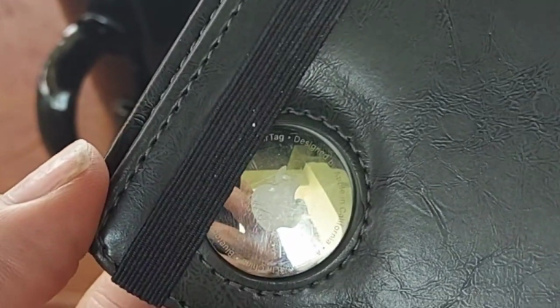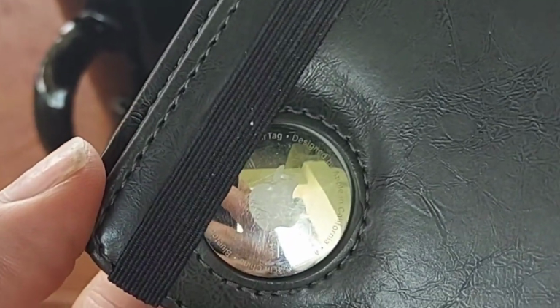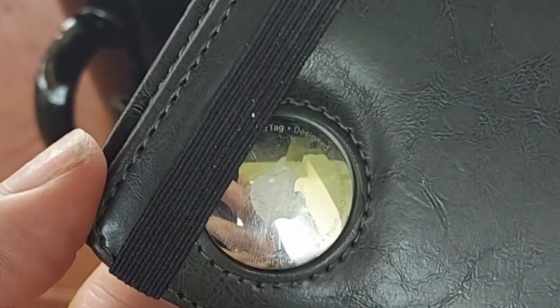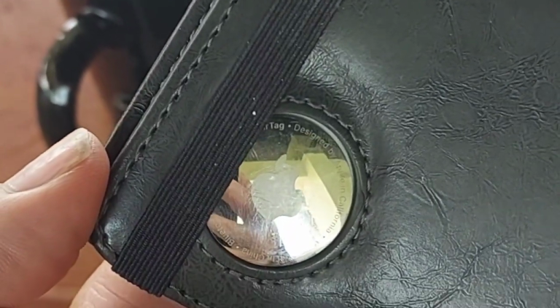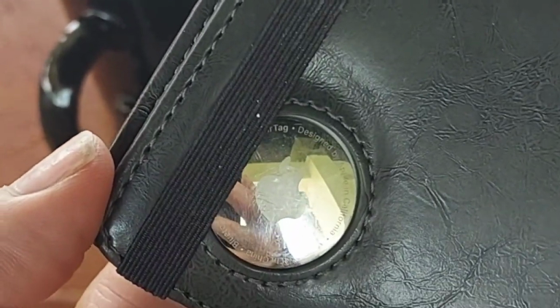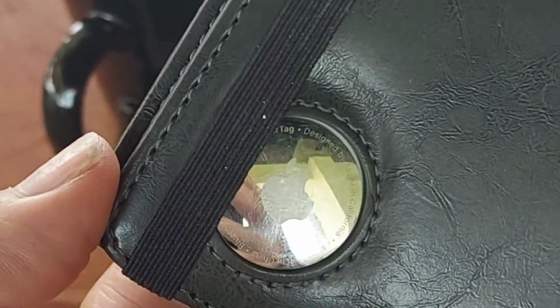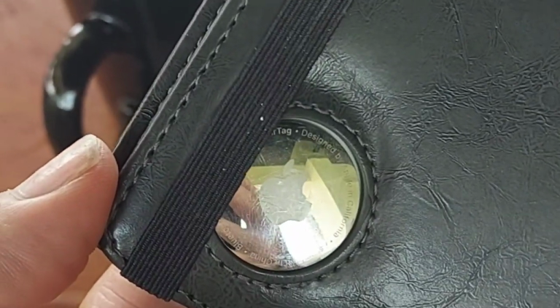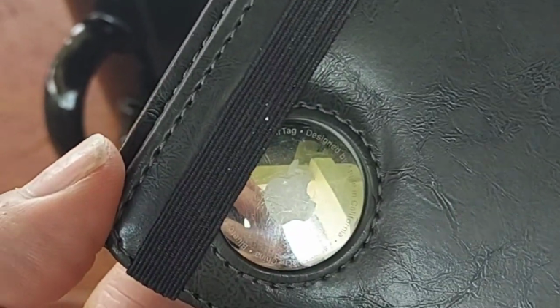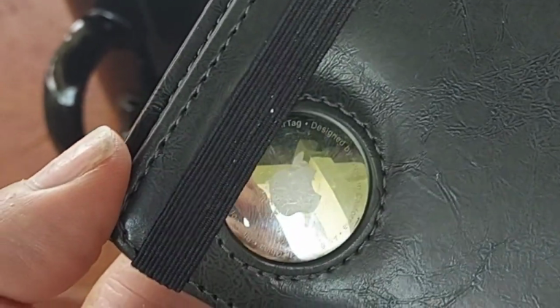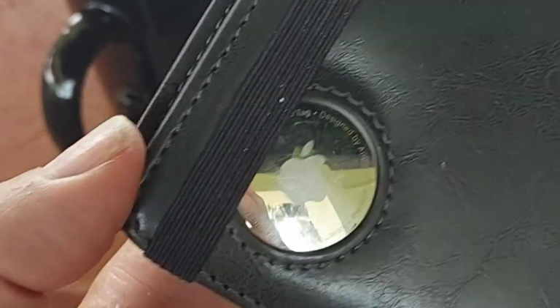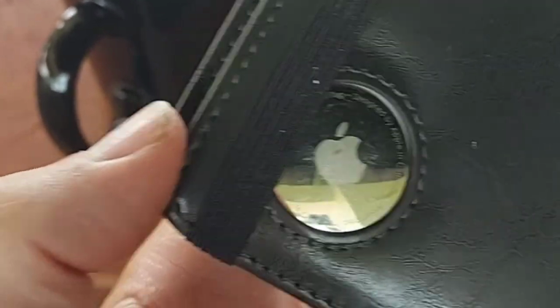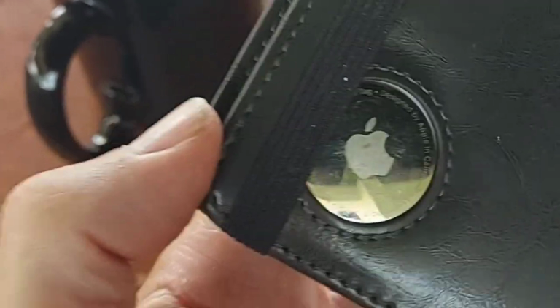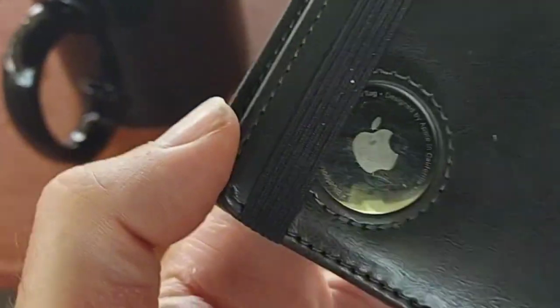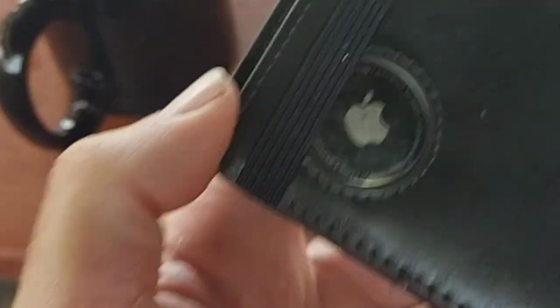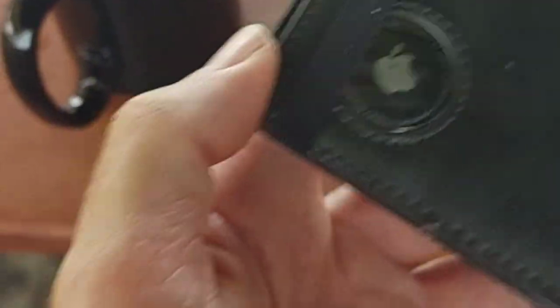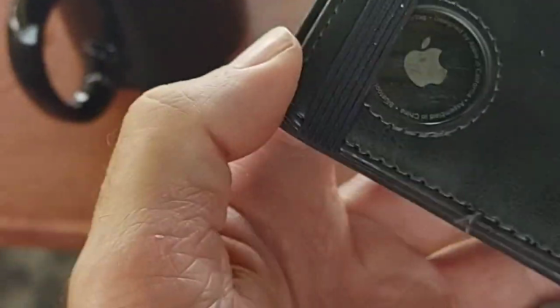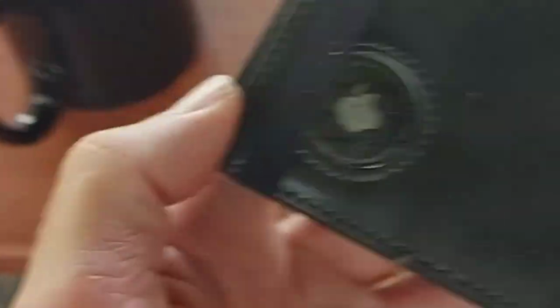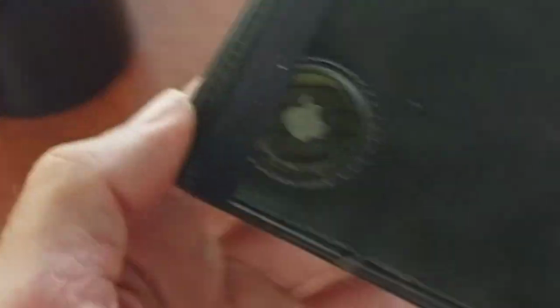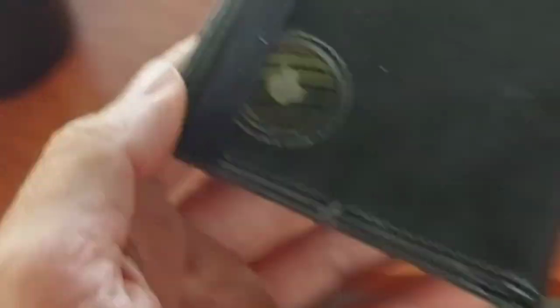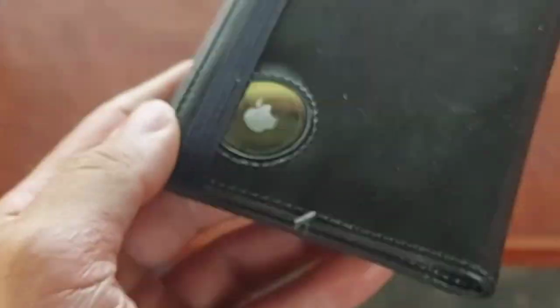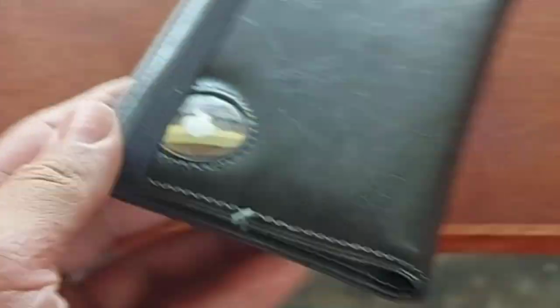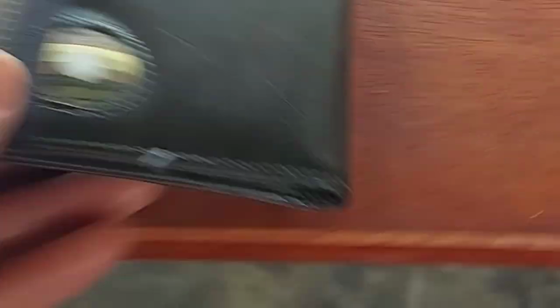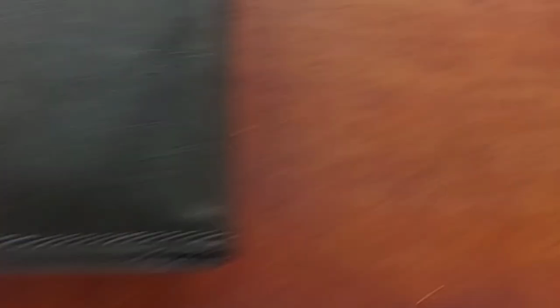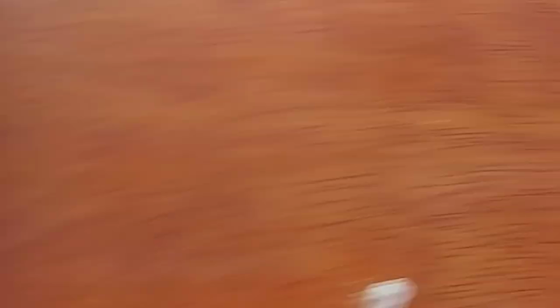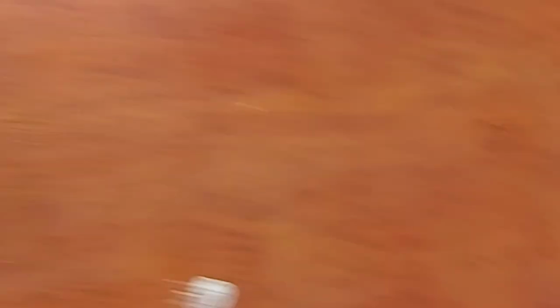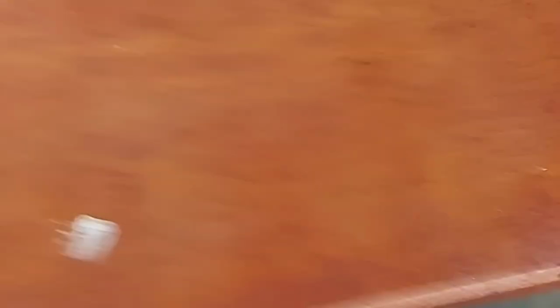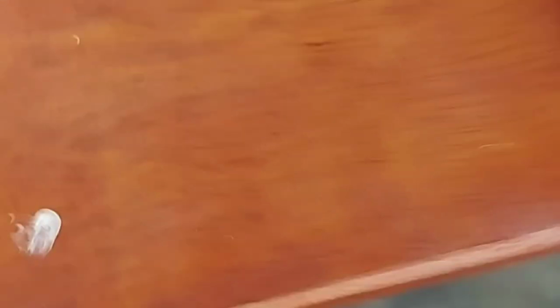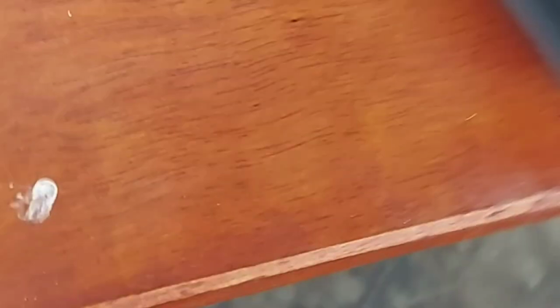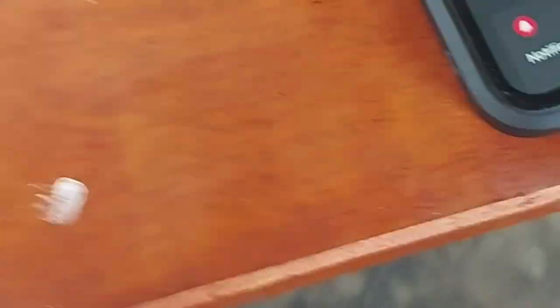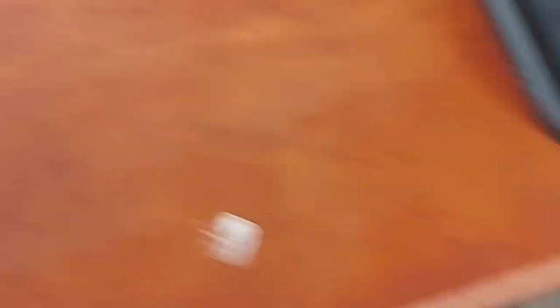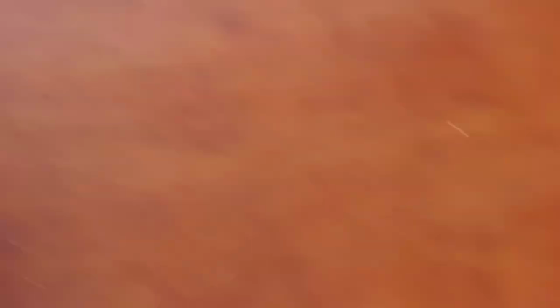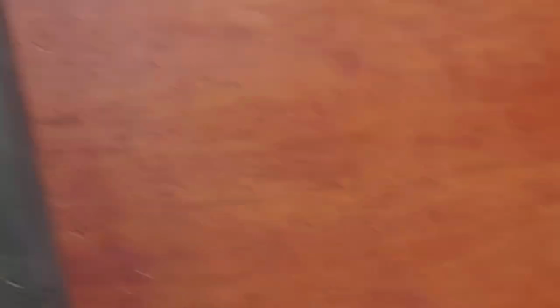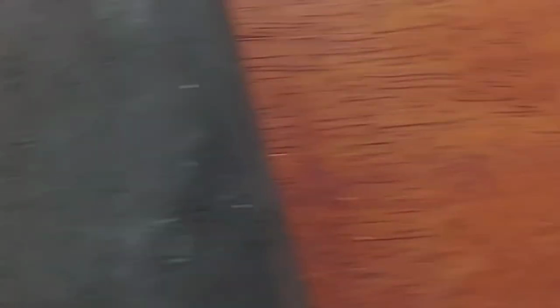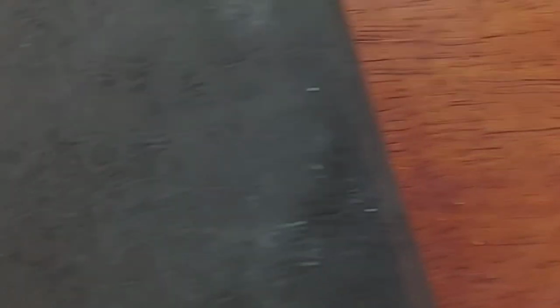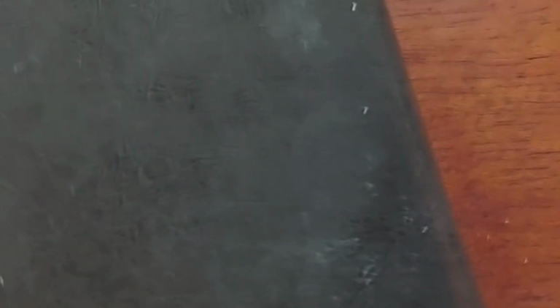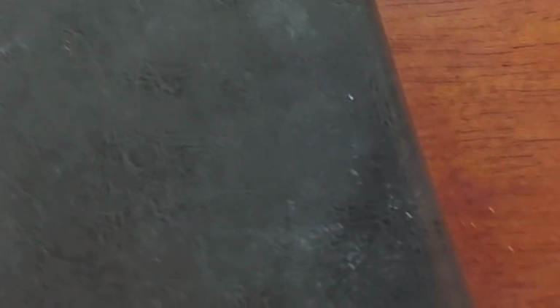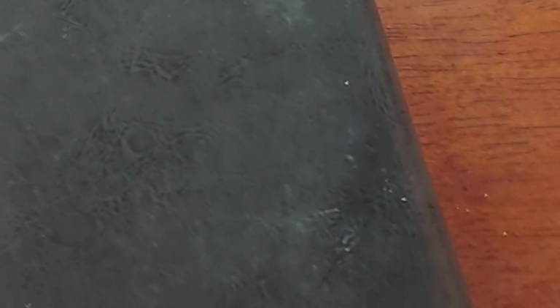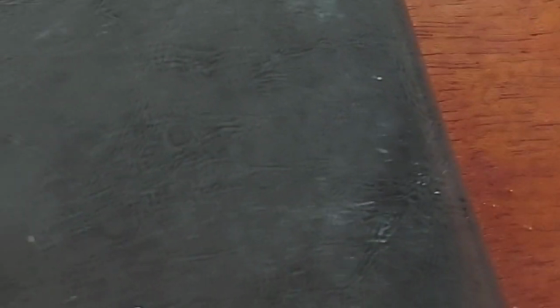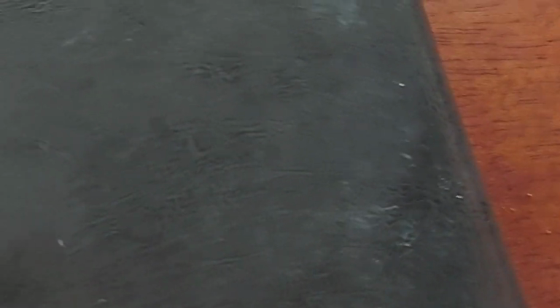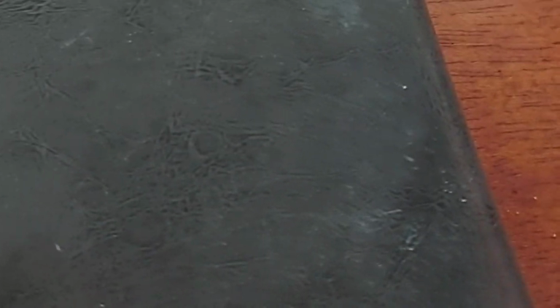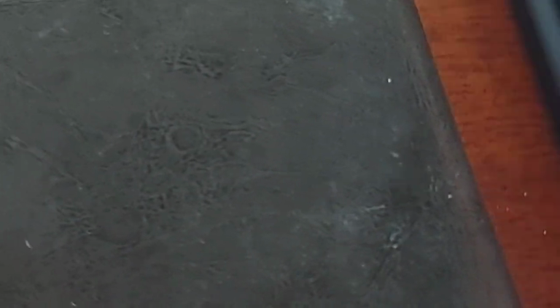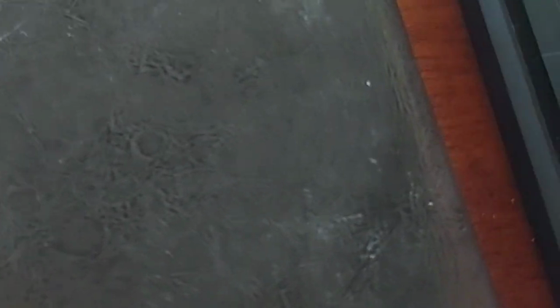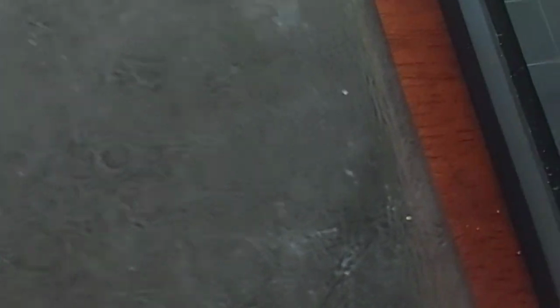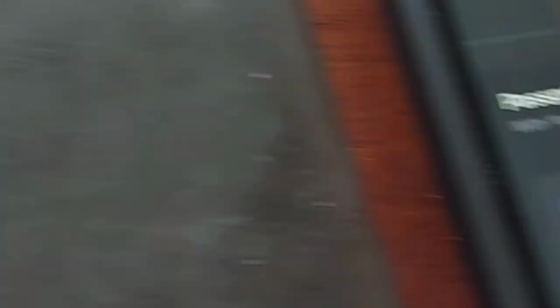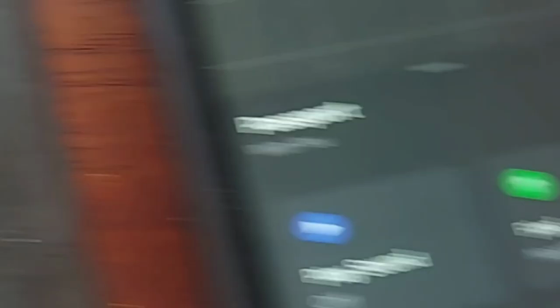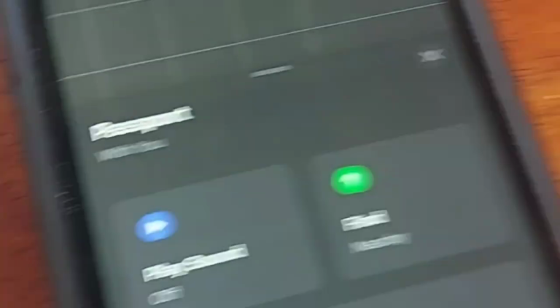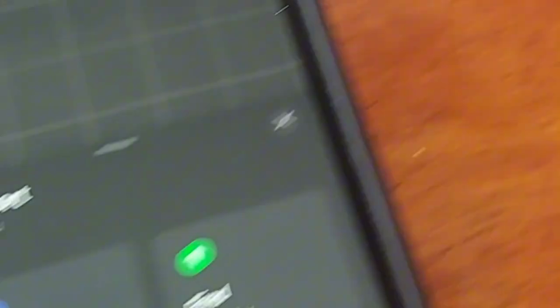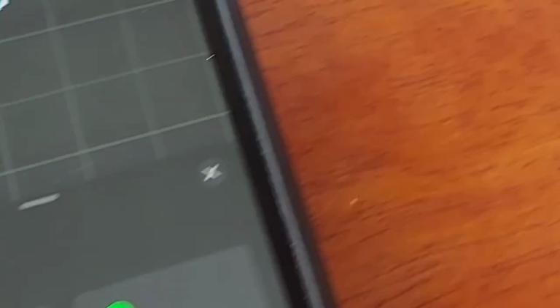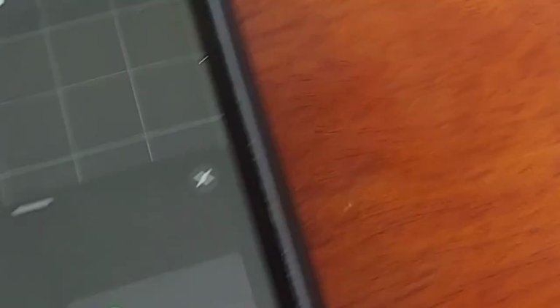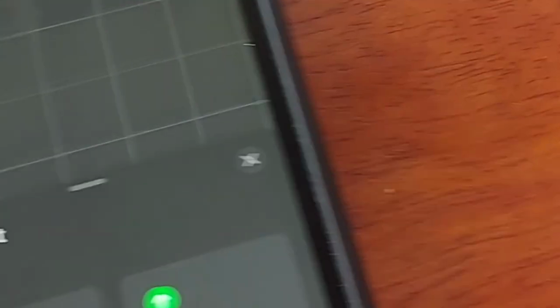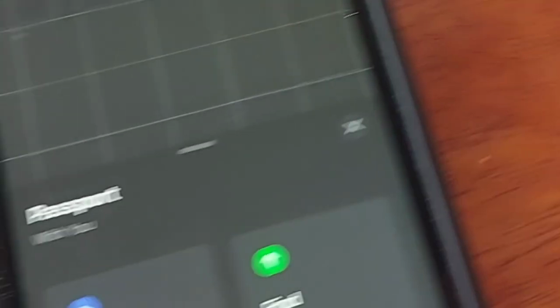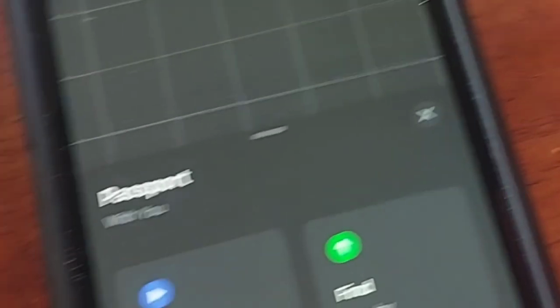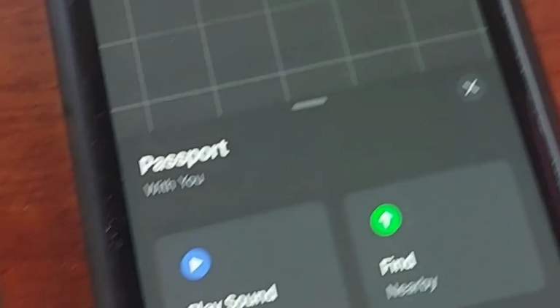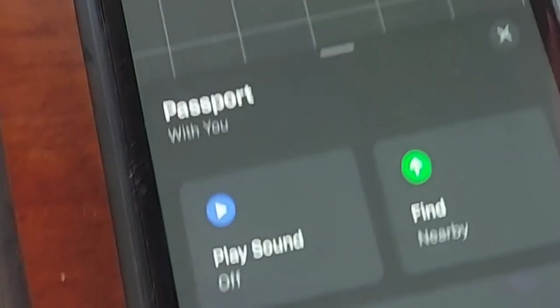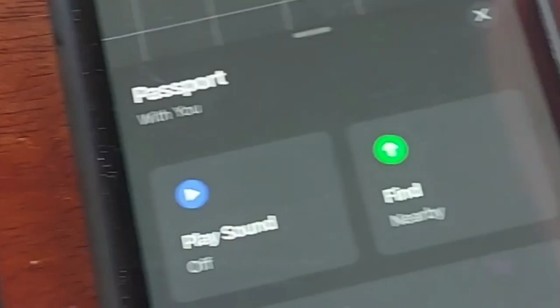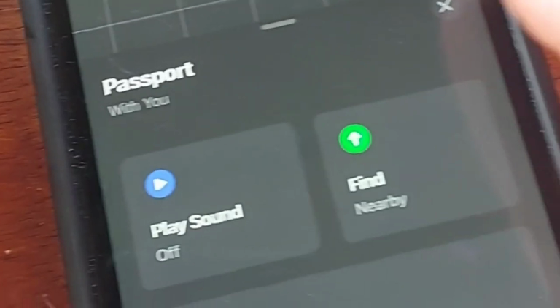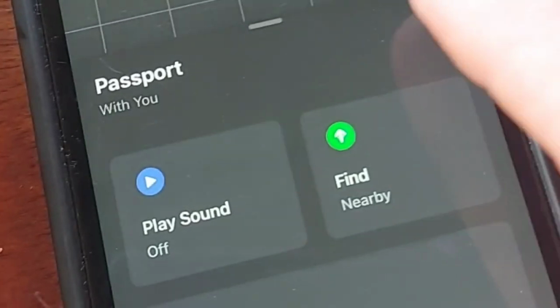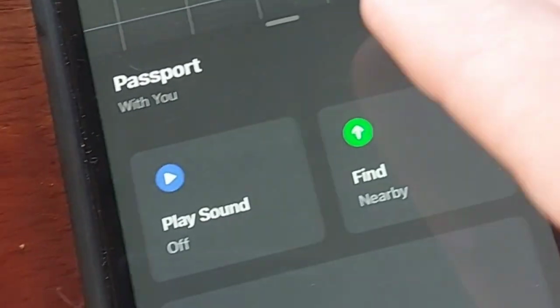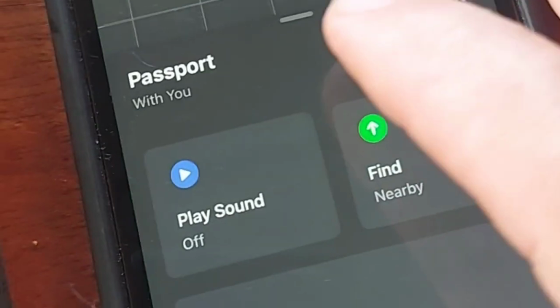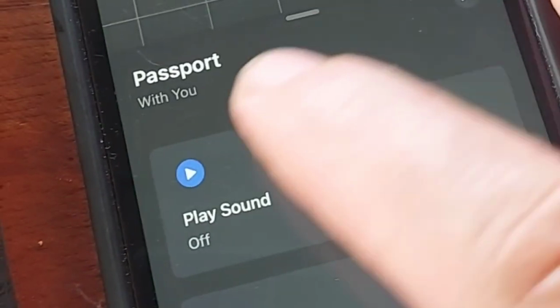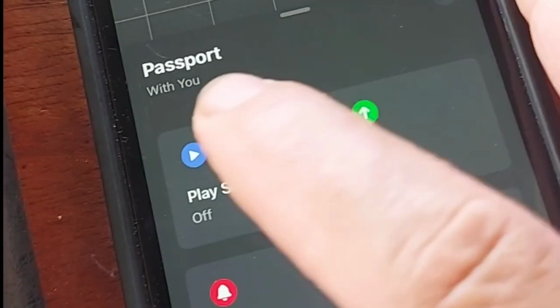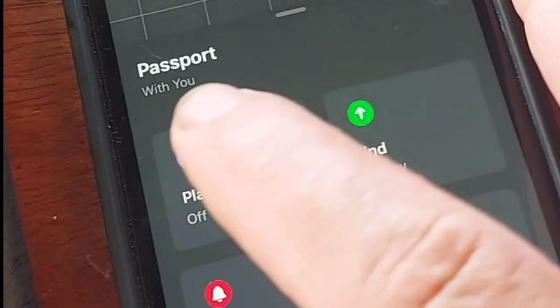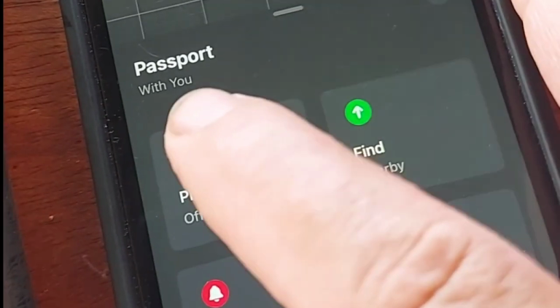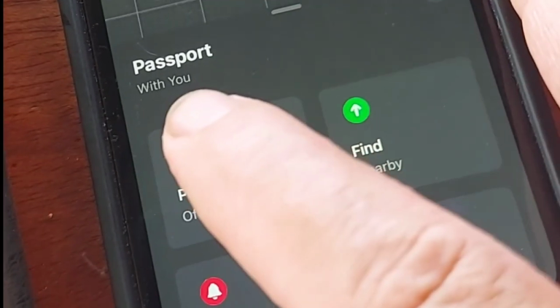Also, if you just want to find it in your room, it has a little speaker you can use and you just play the sound with your phone.